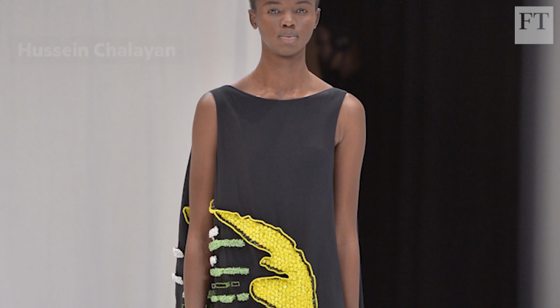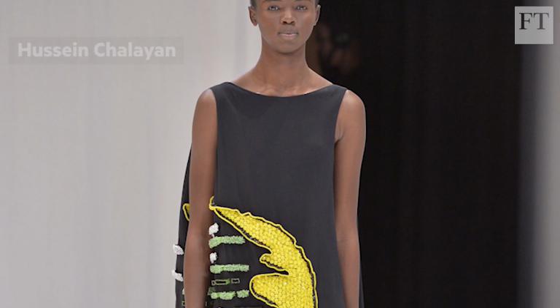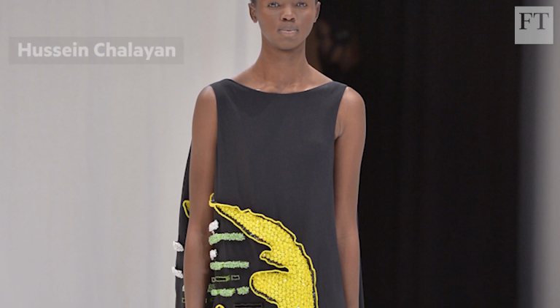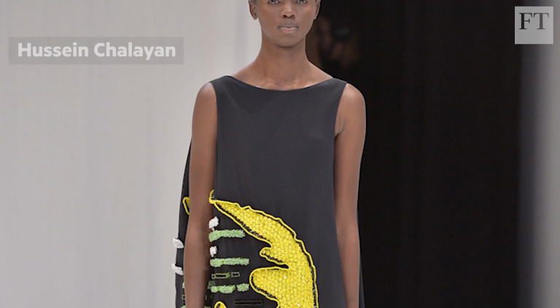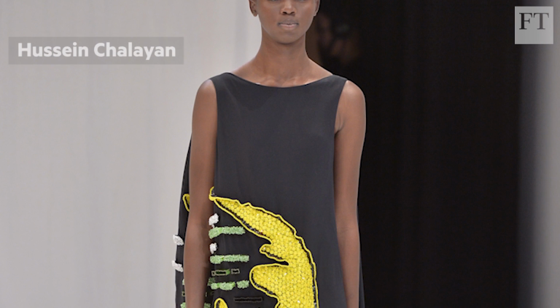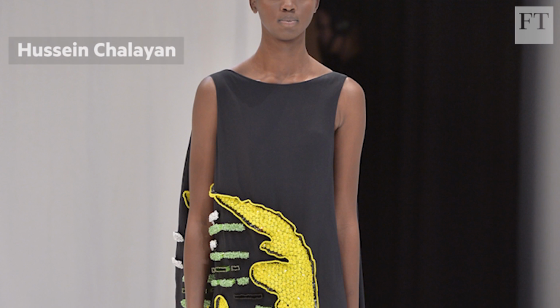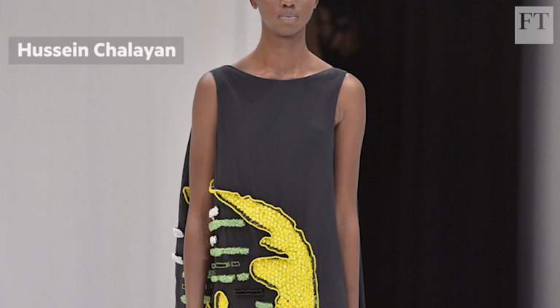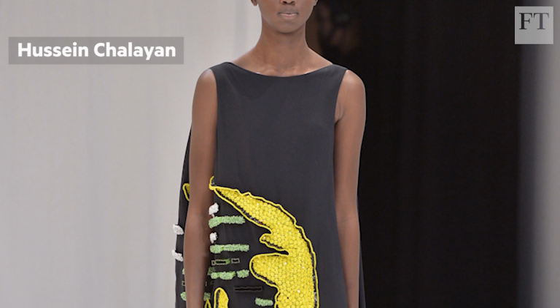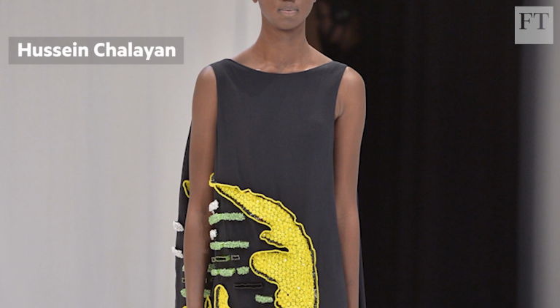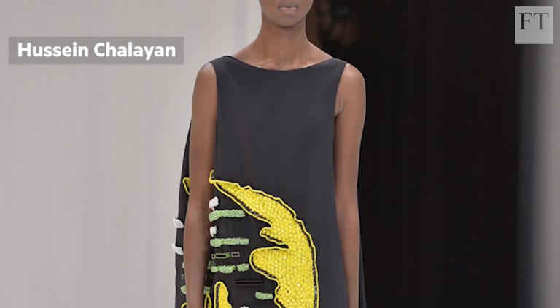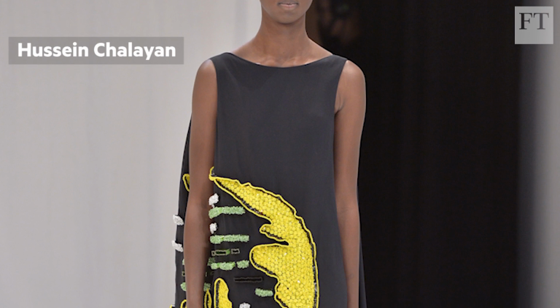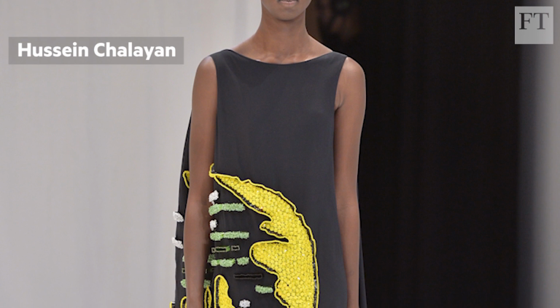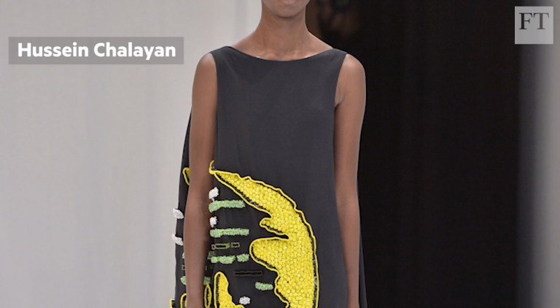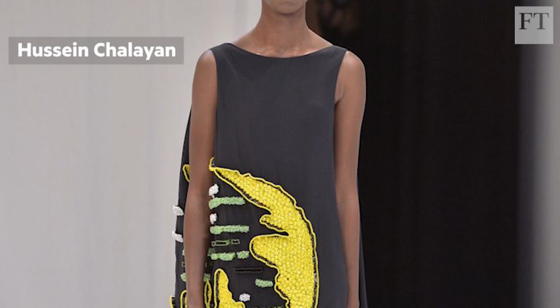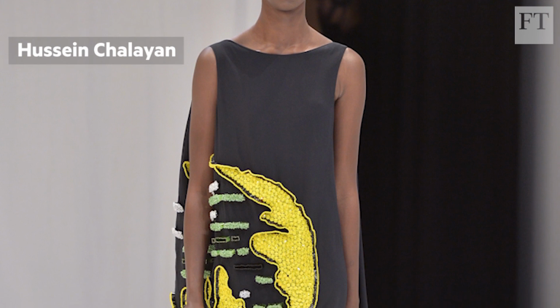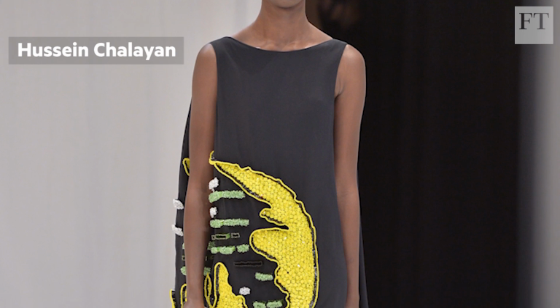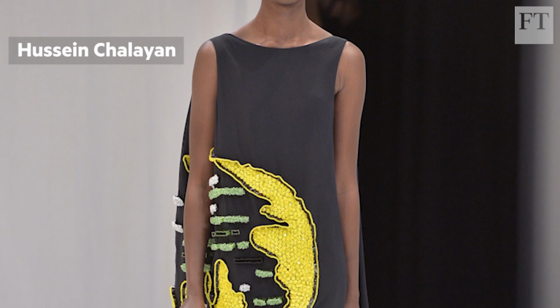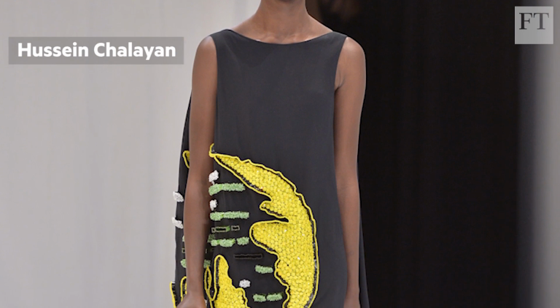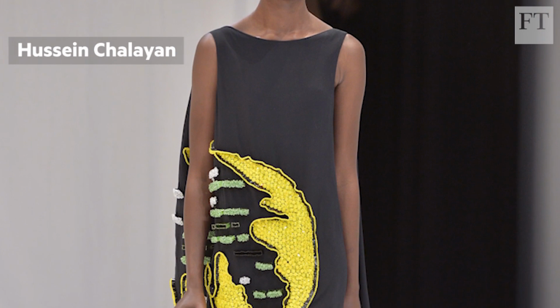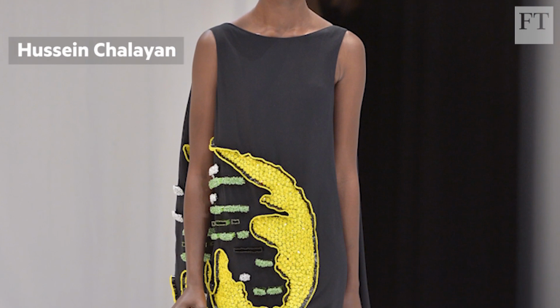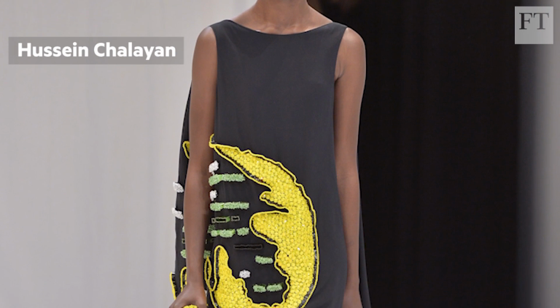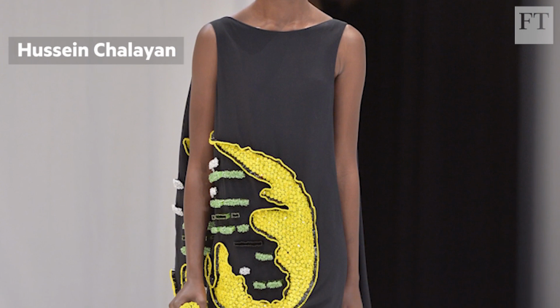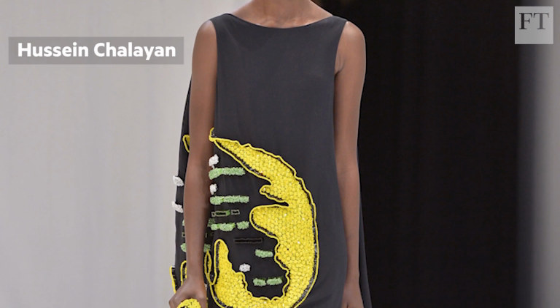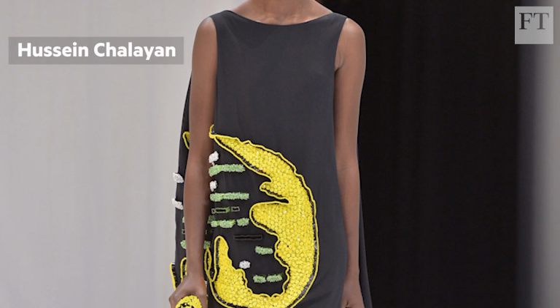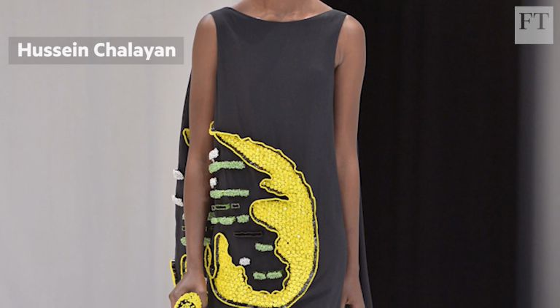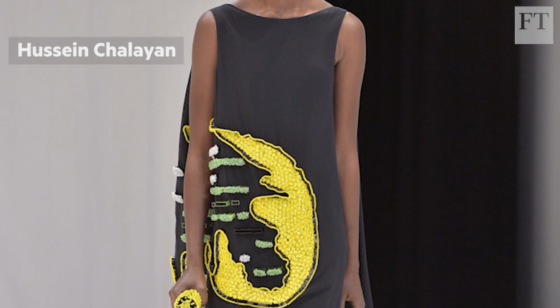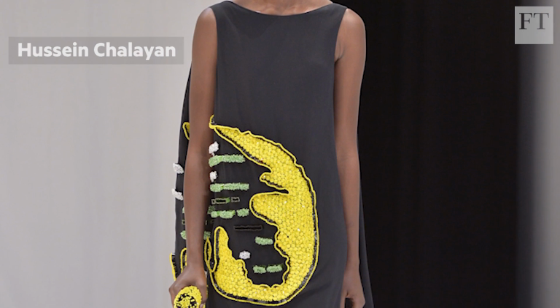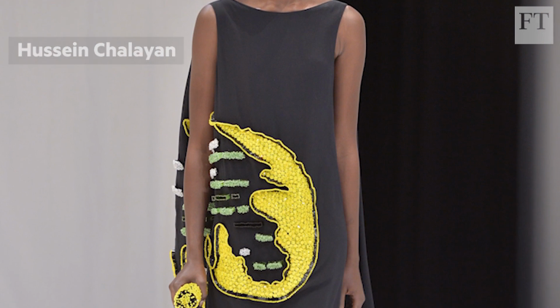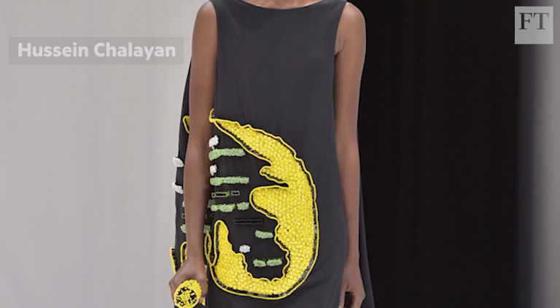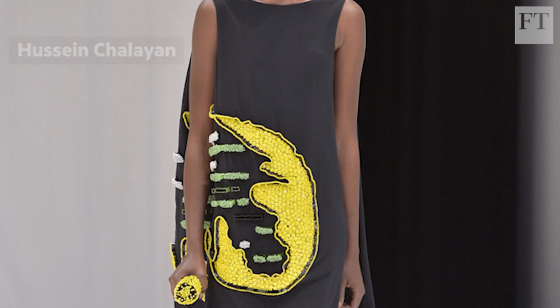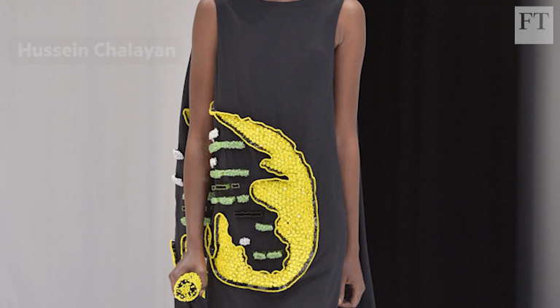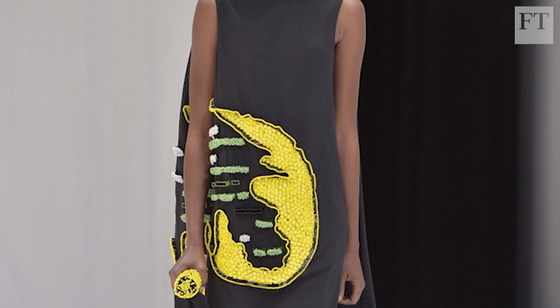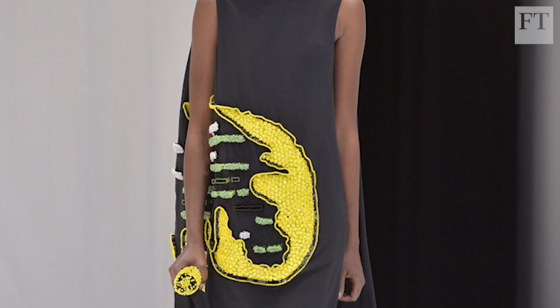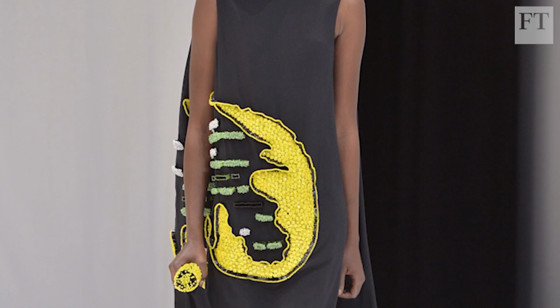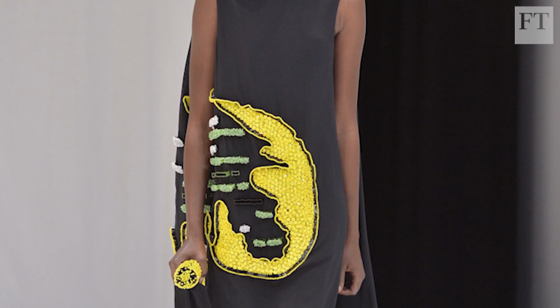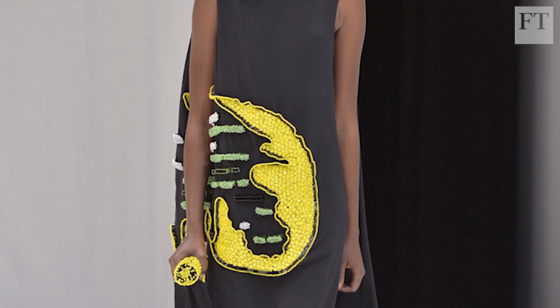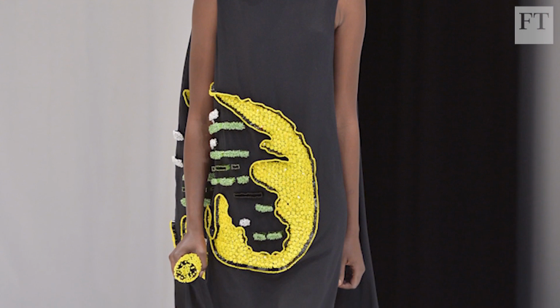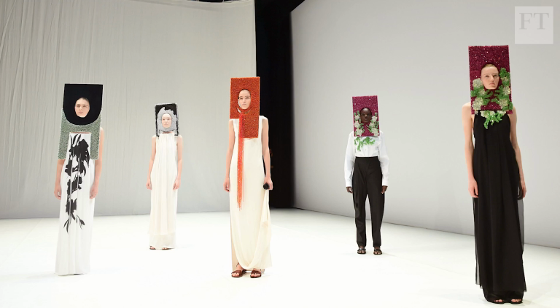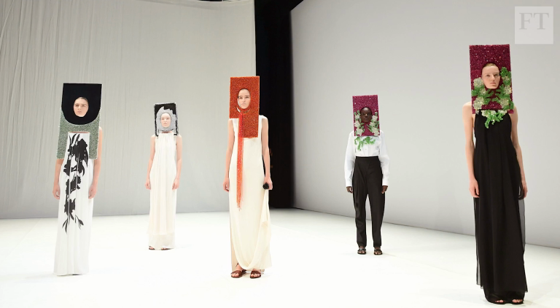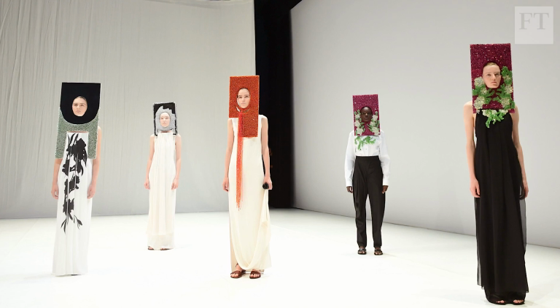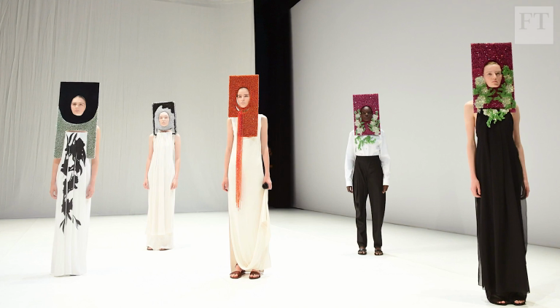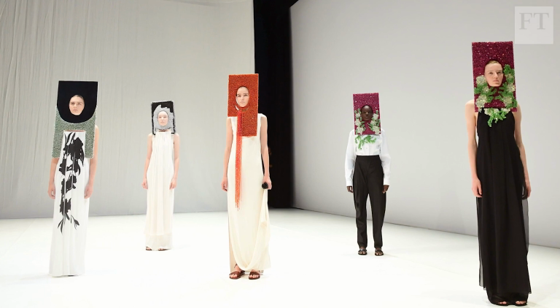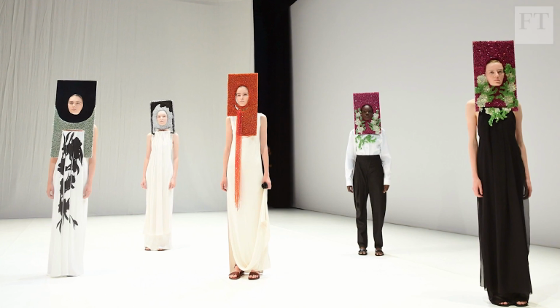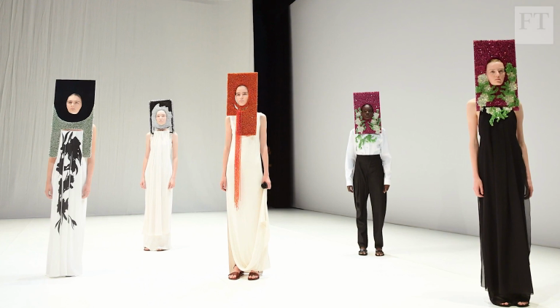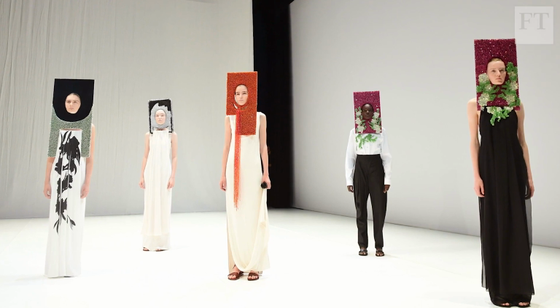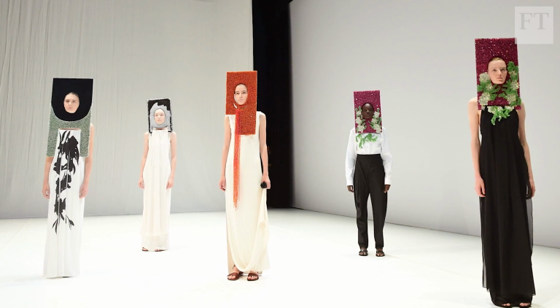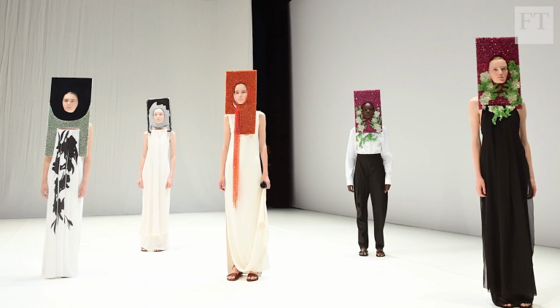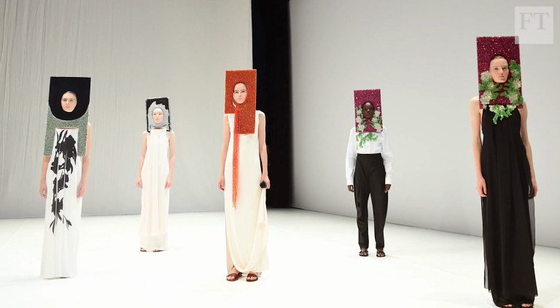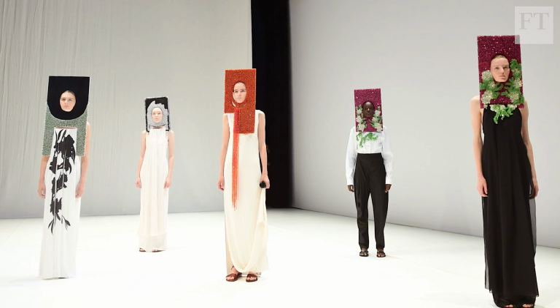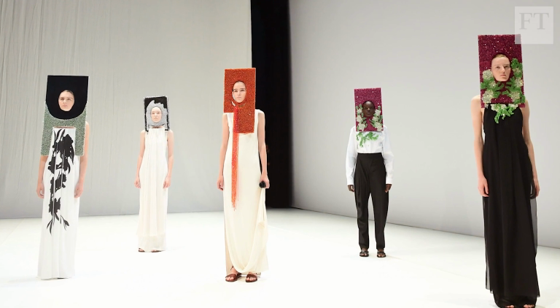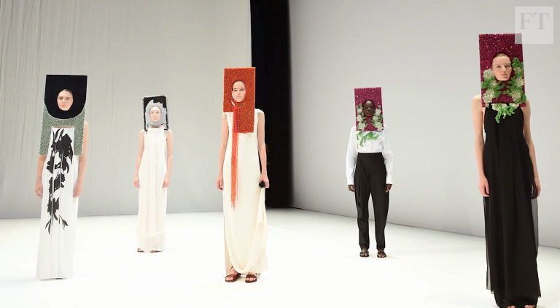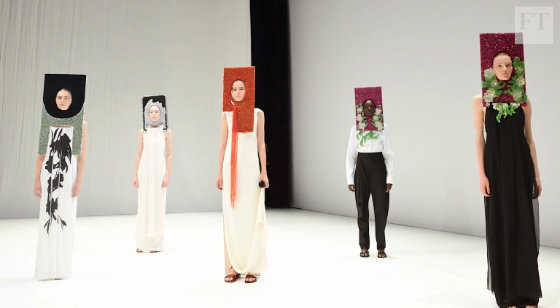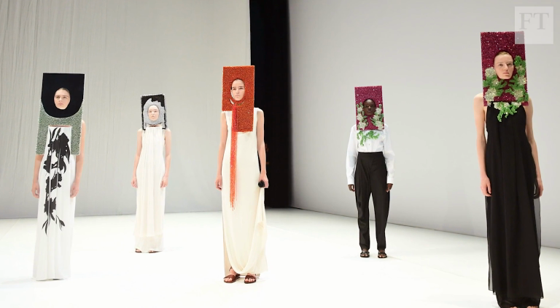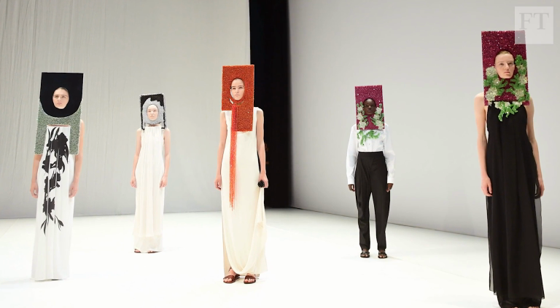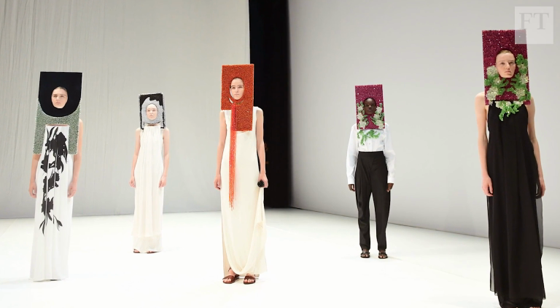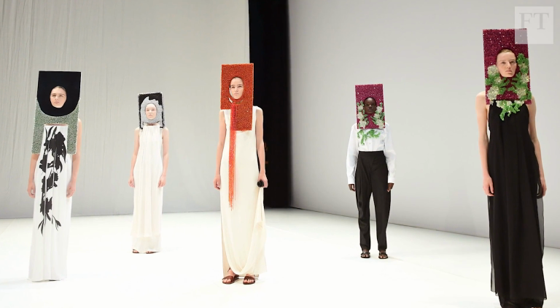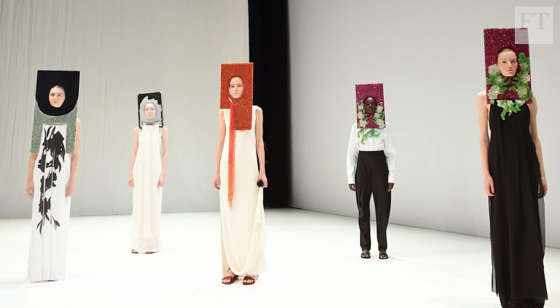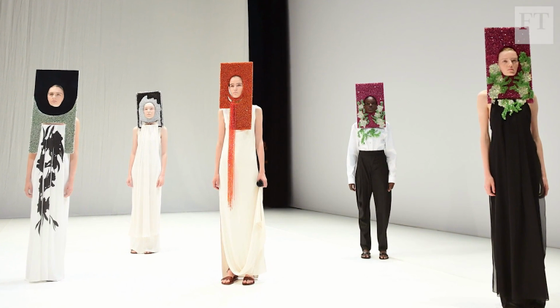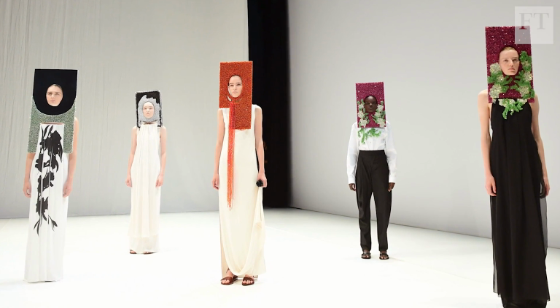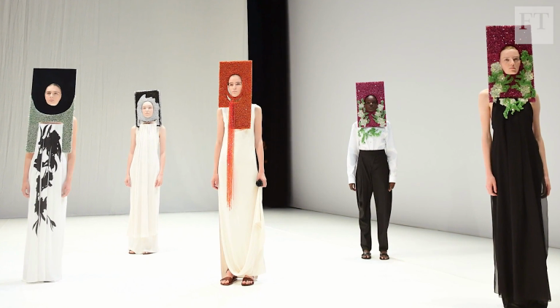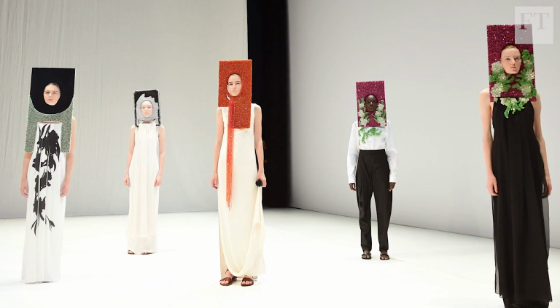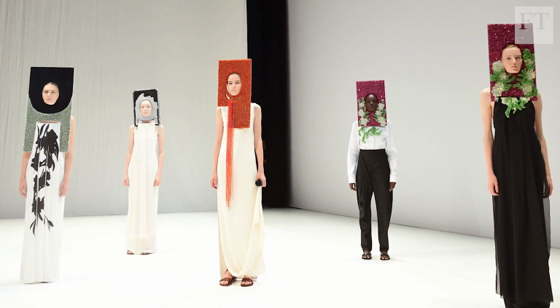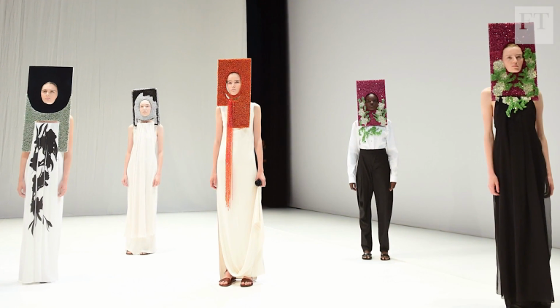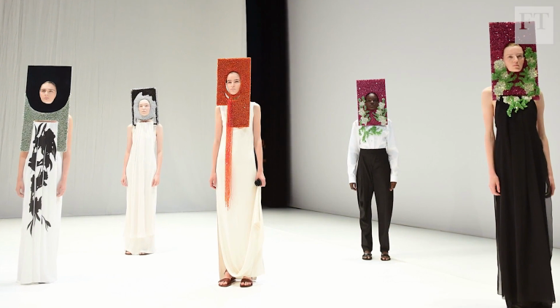Hussein Chalayan was using the slow craft of embroidery as a comment on the speed of digital communication and our obsession with branding the self.